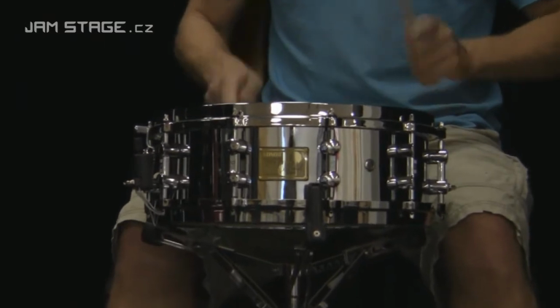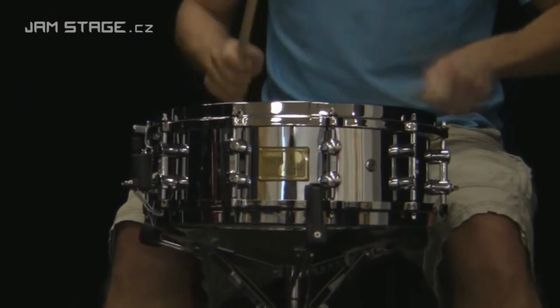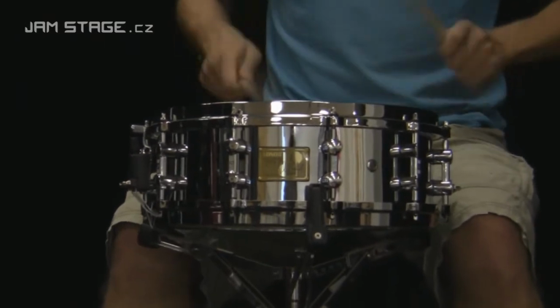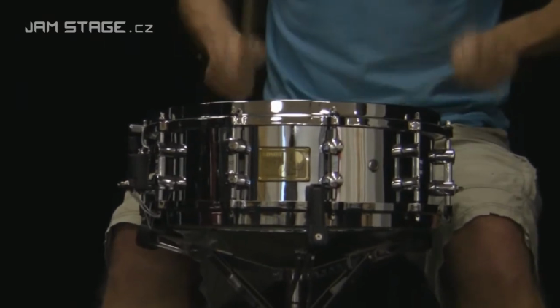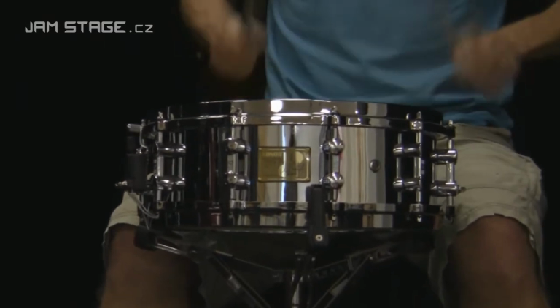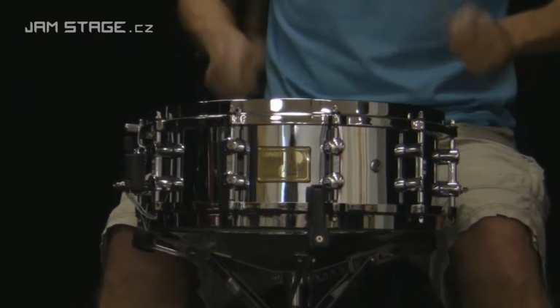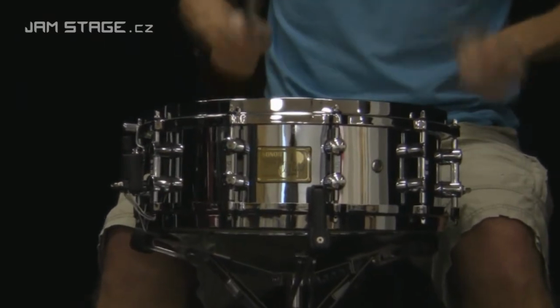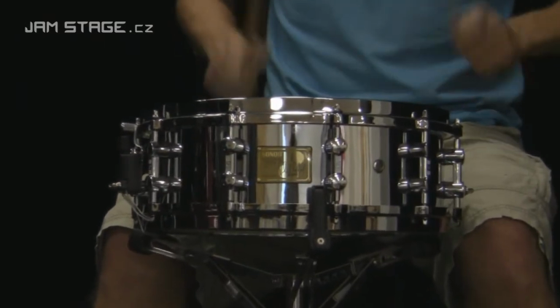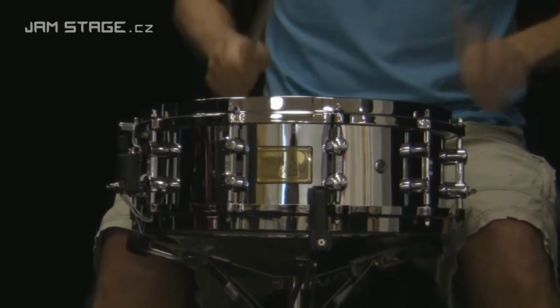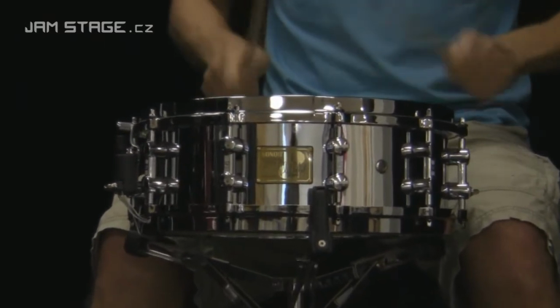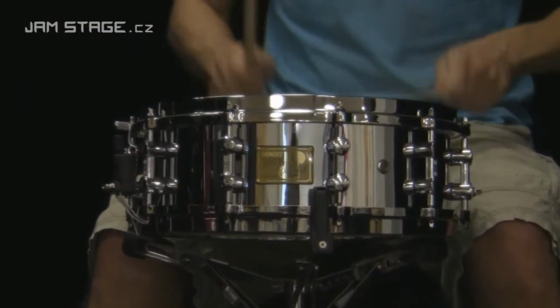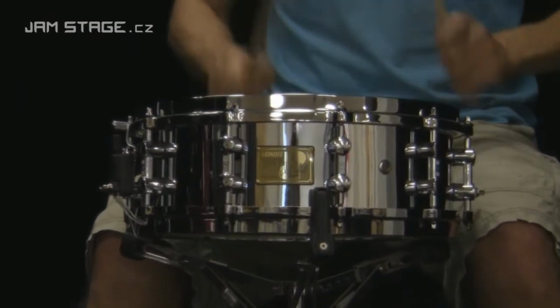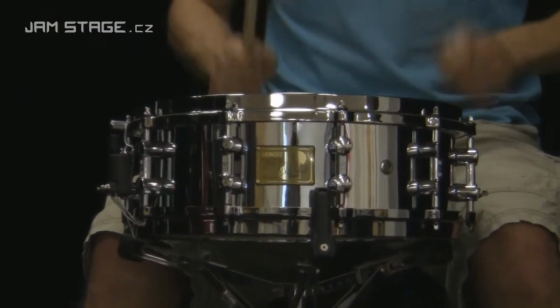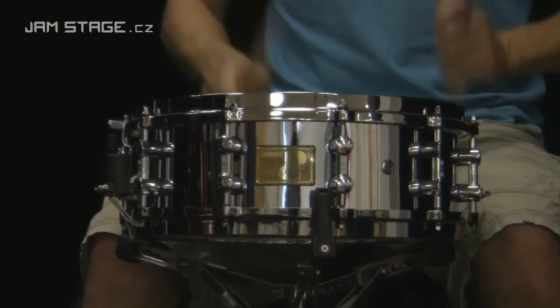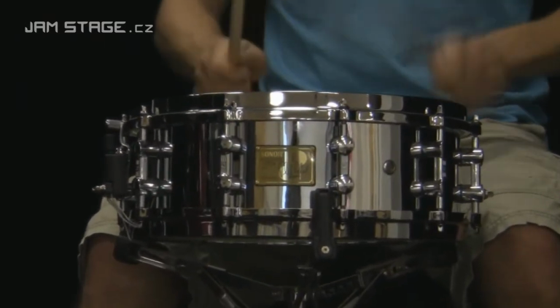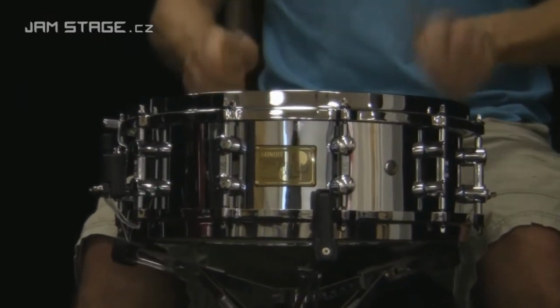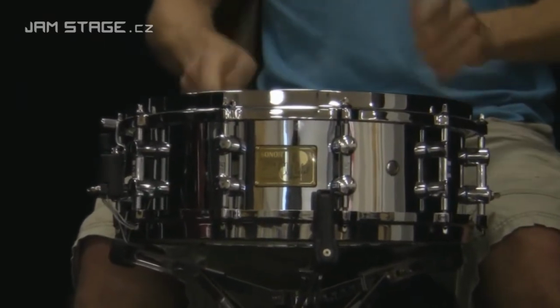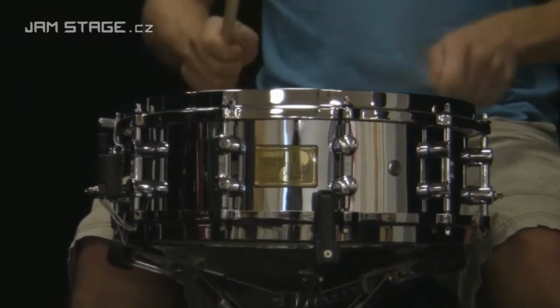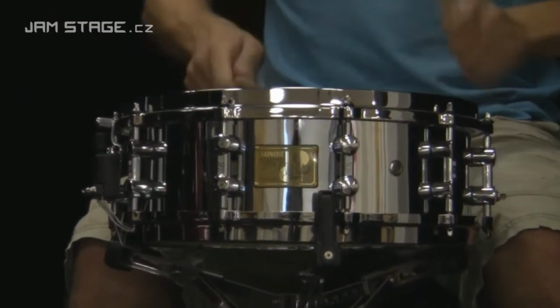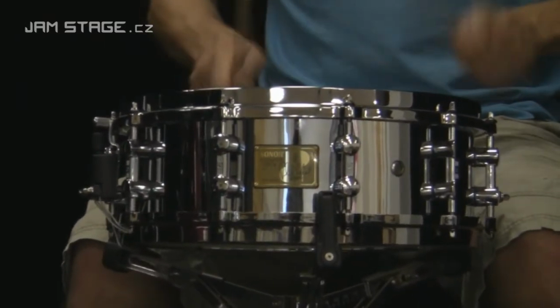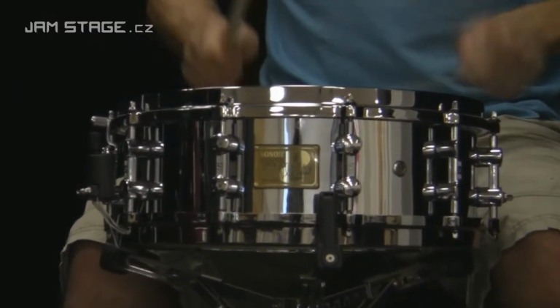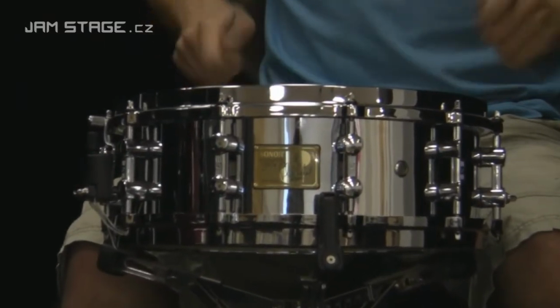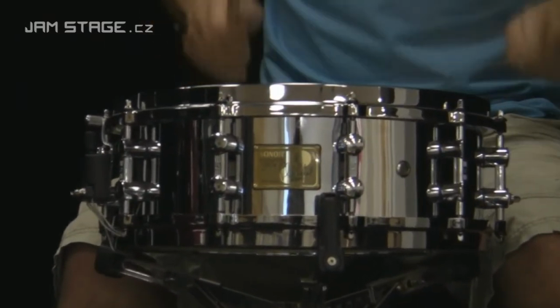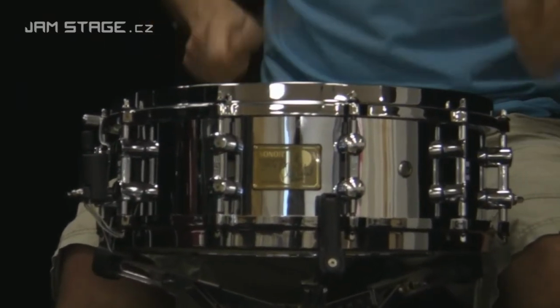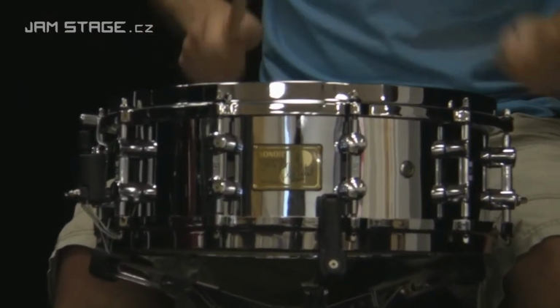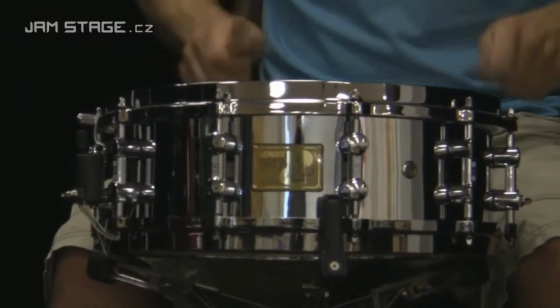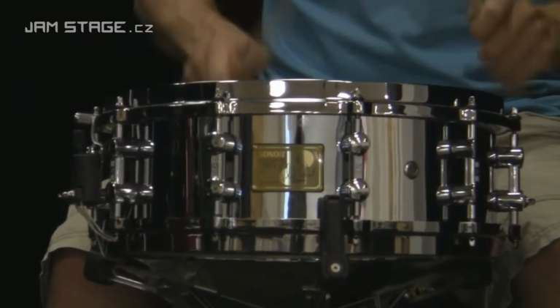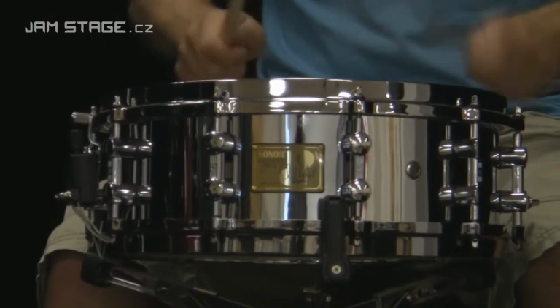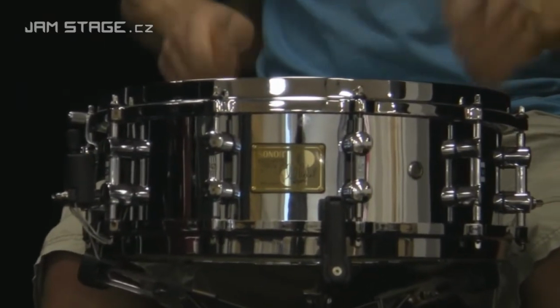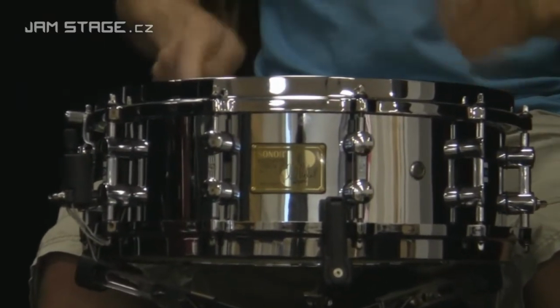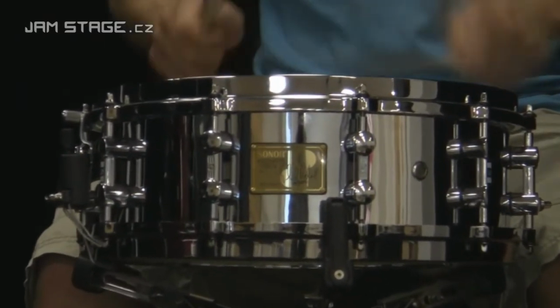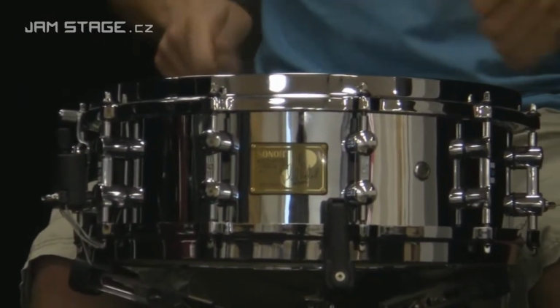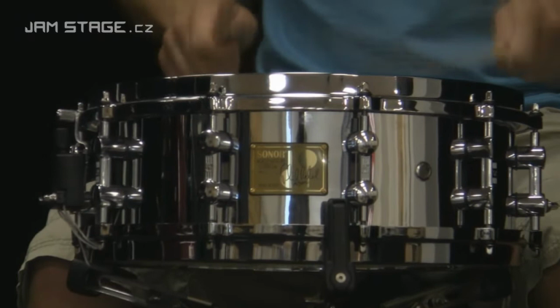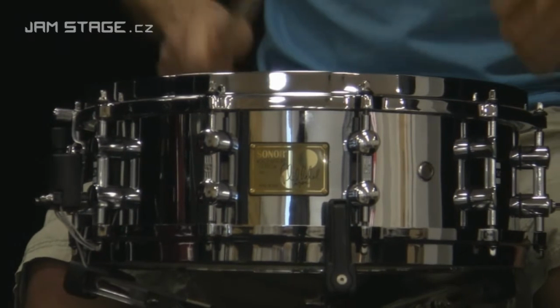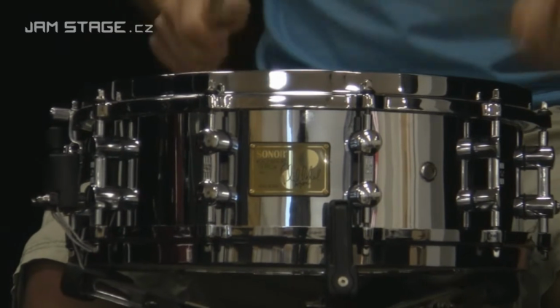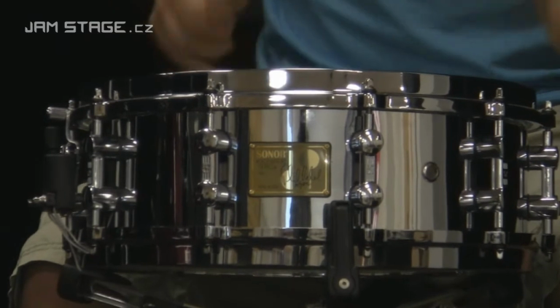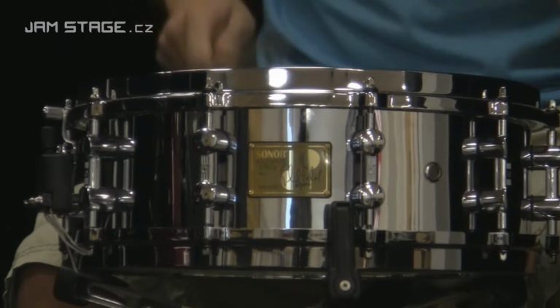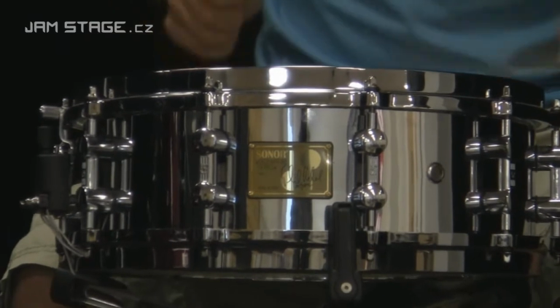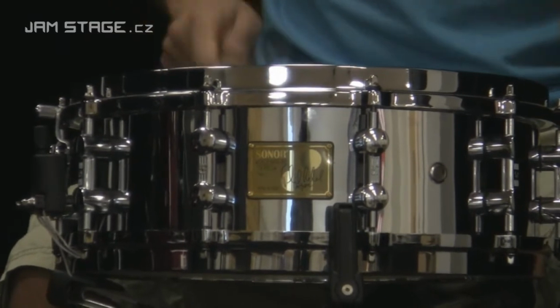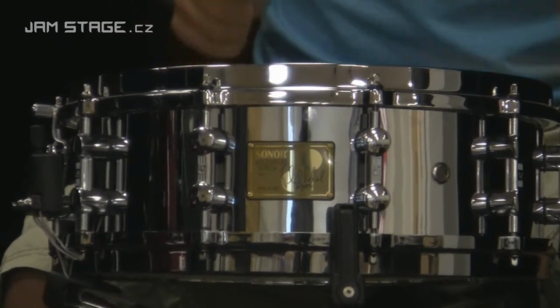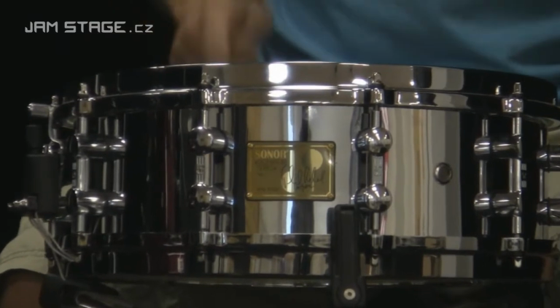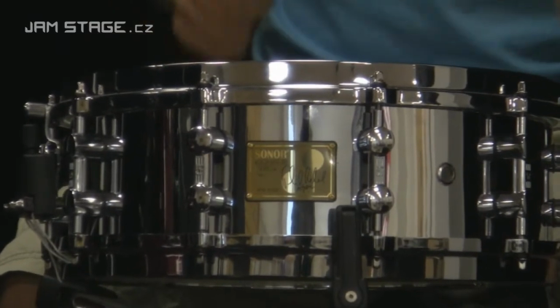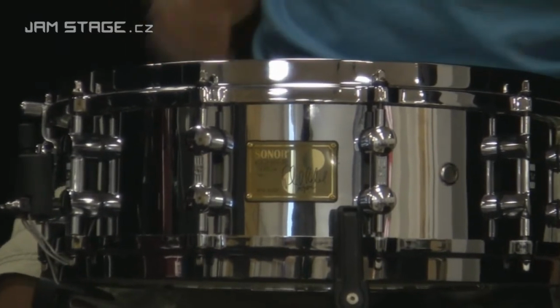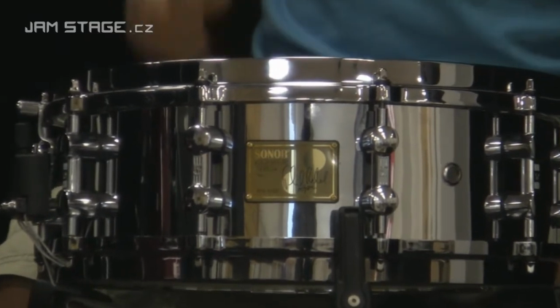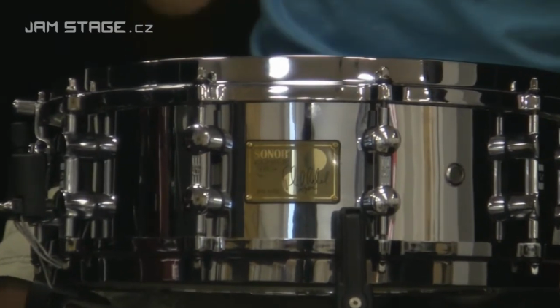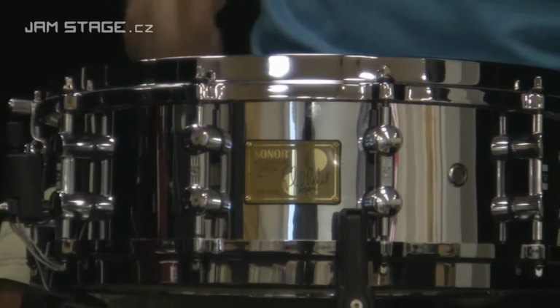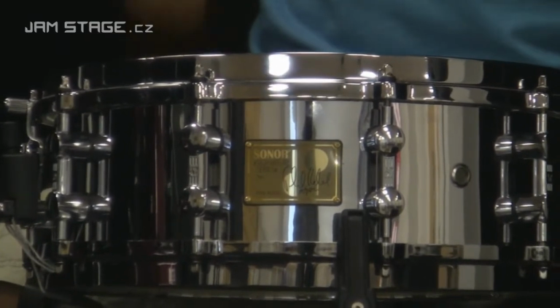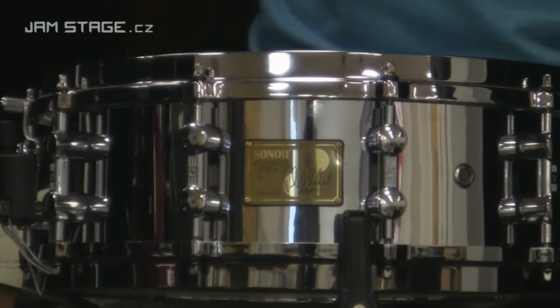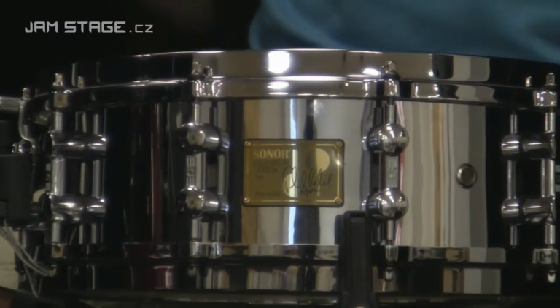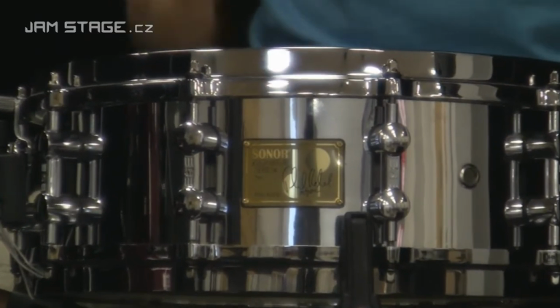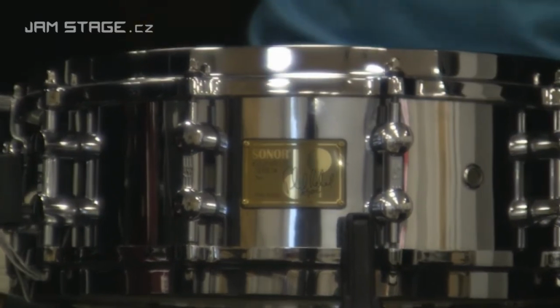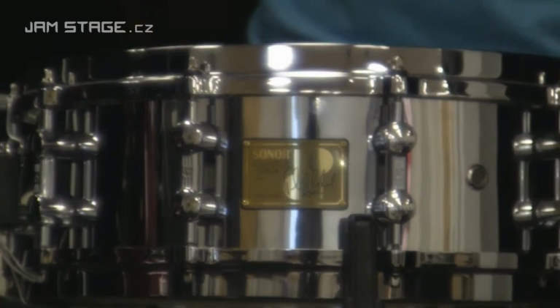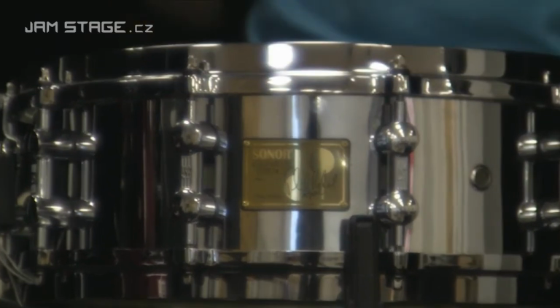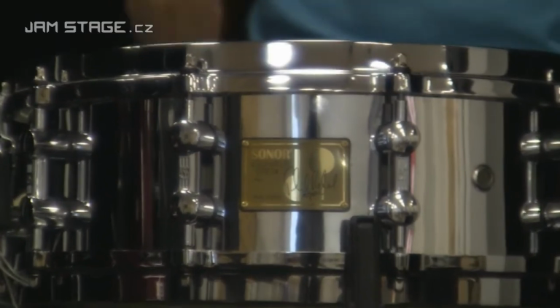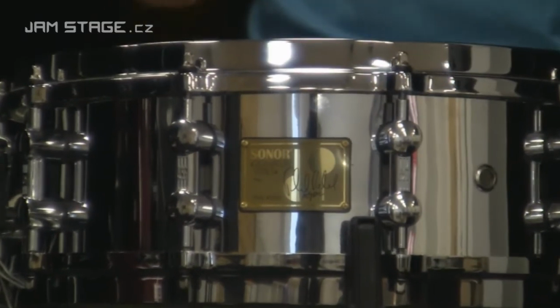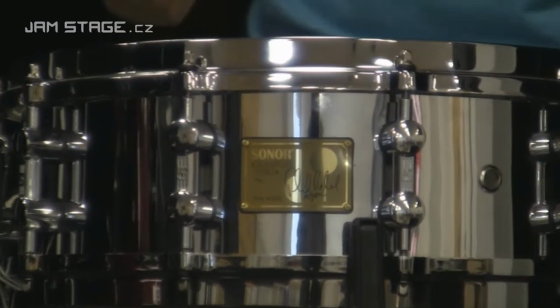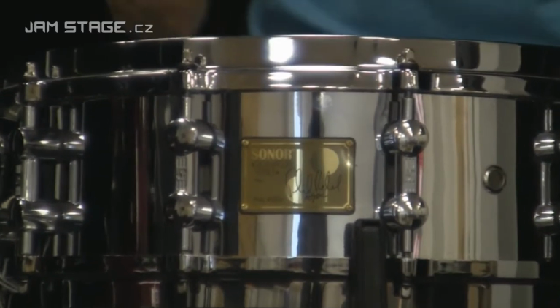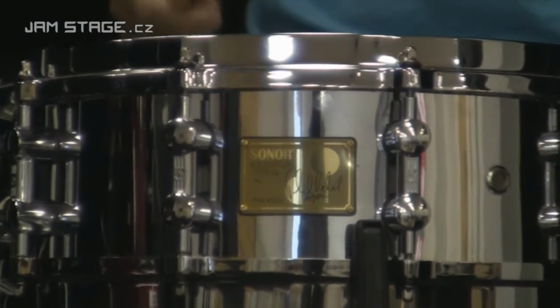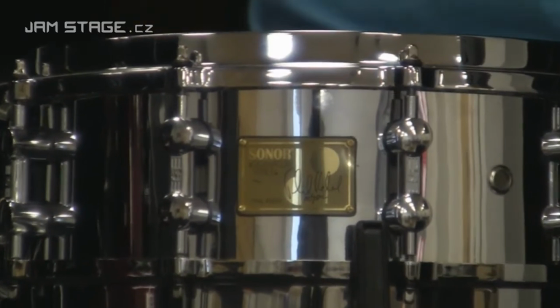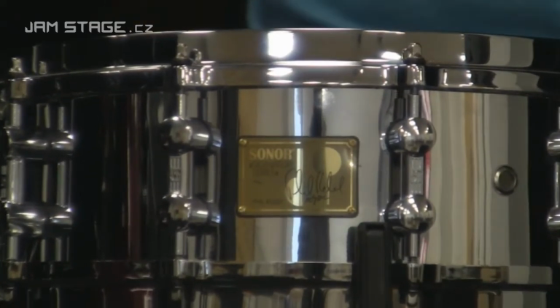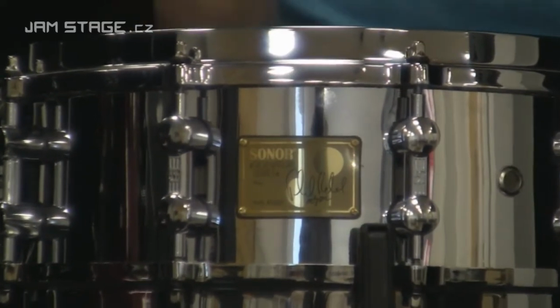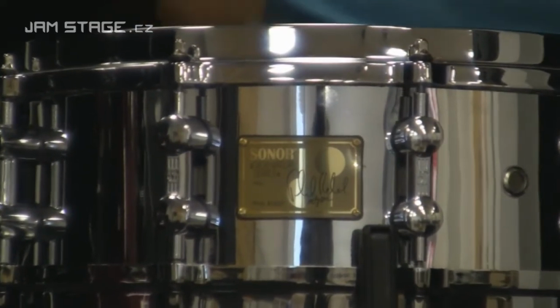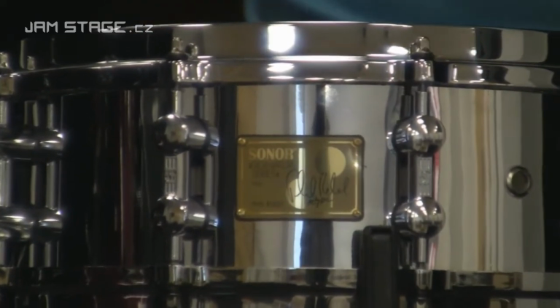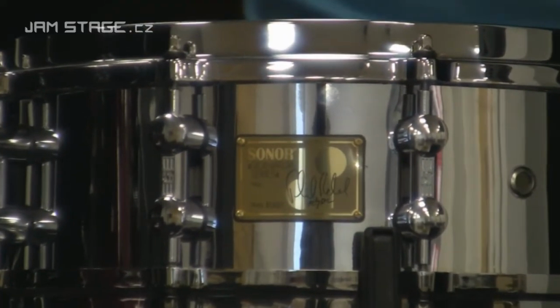The snare drum is made of chrome-plated brass, has a thickness of 1 mm, and features cast lugs.